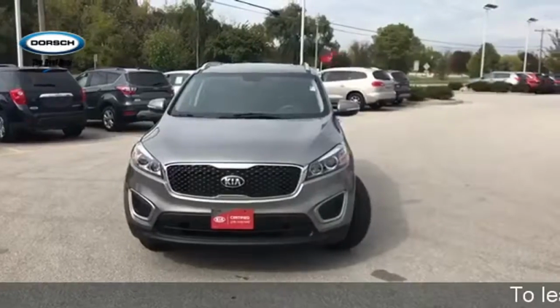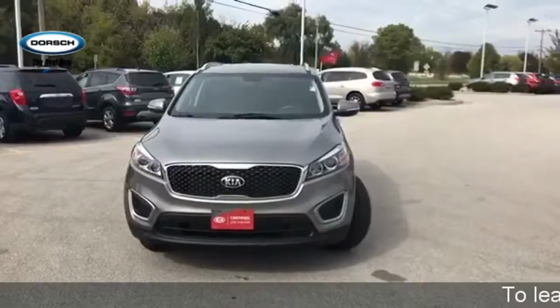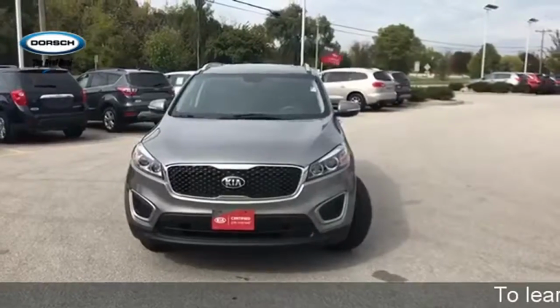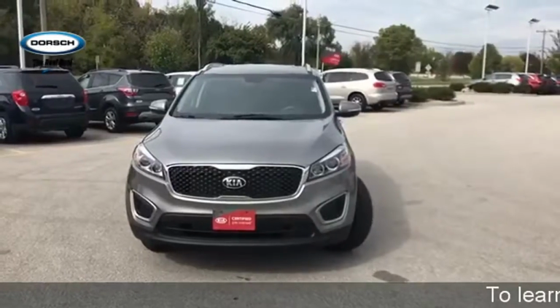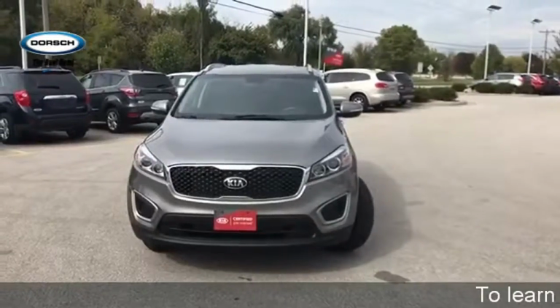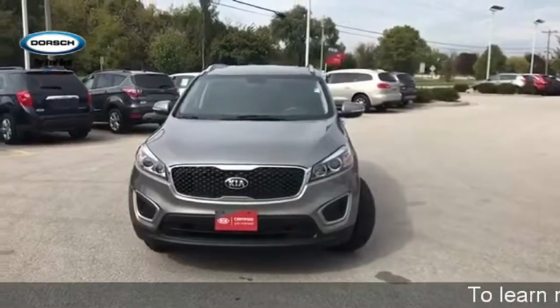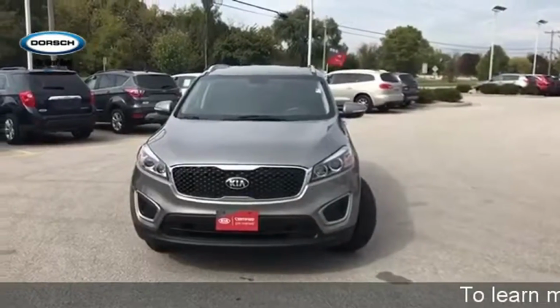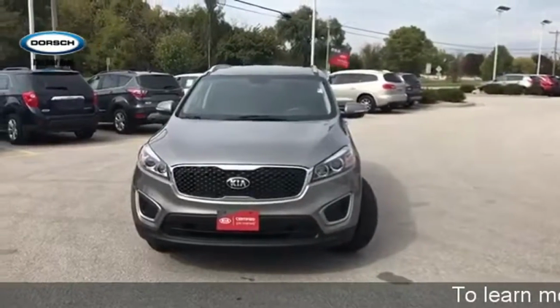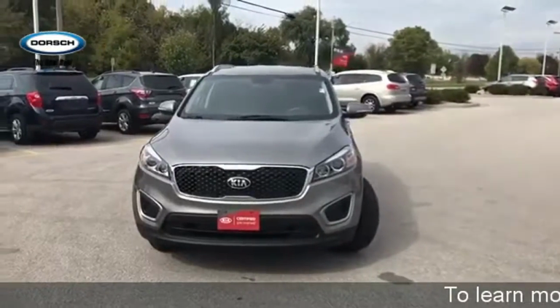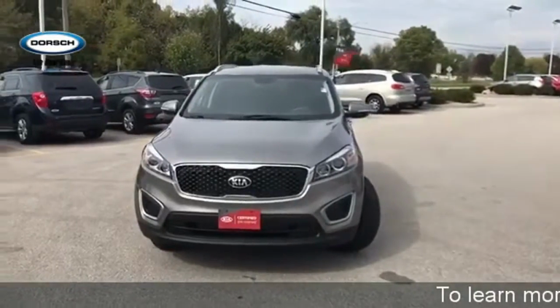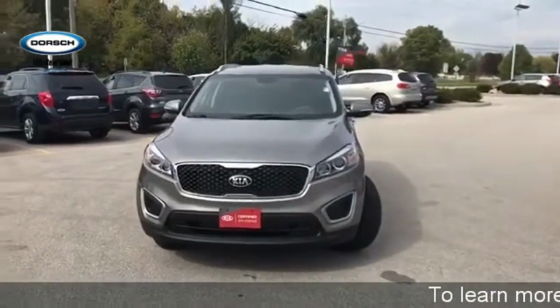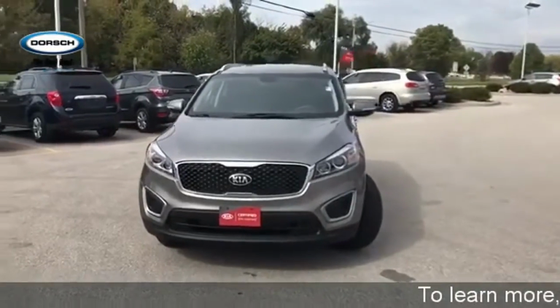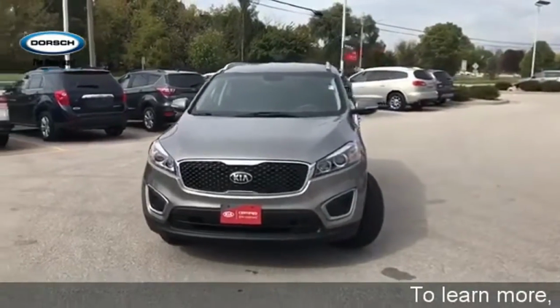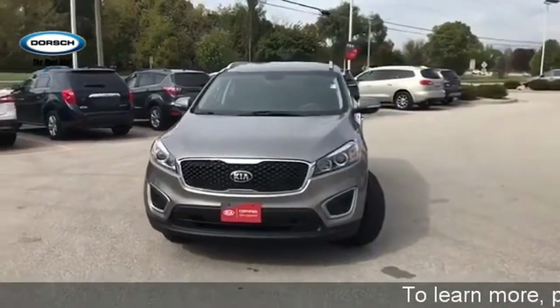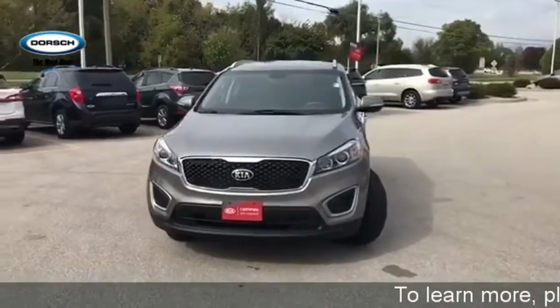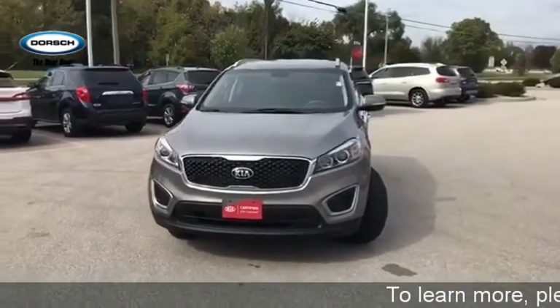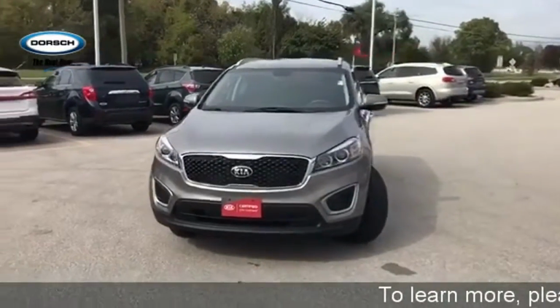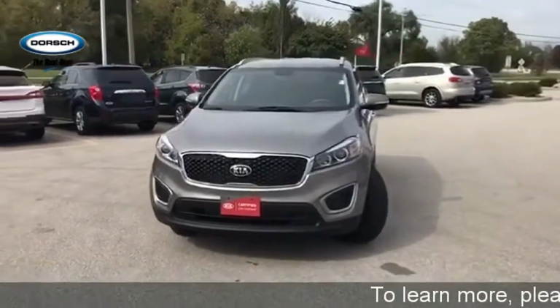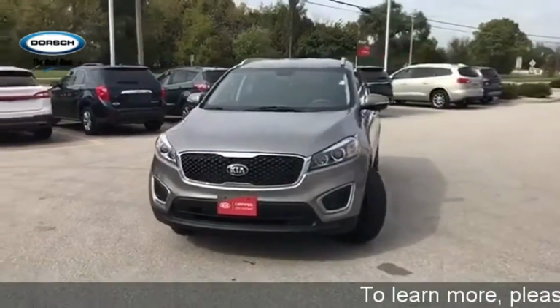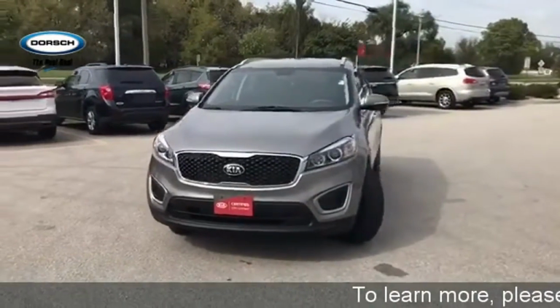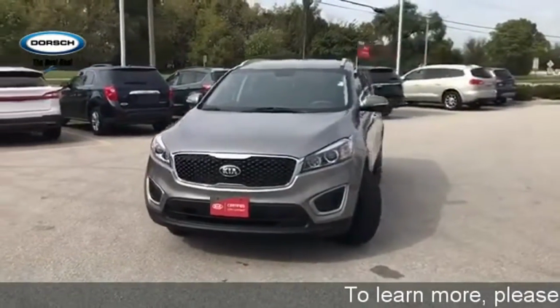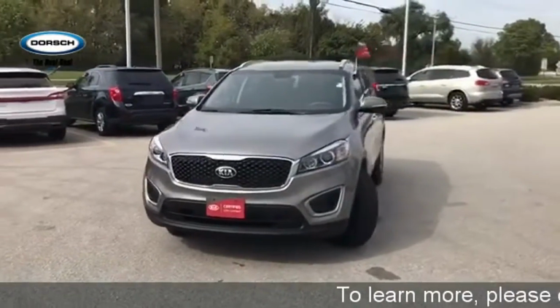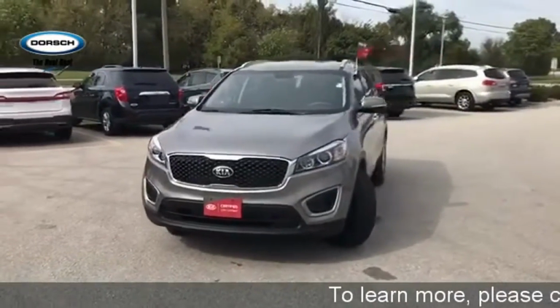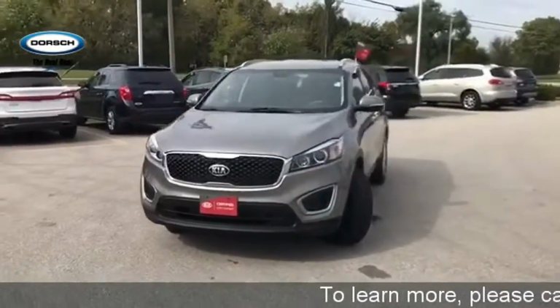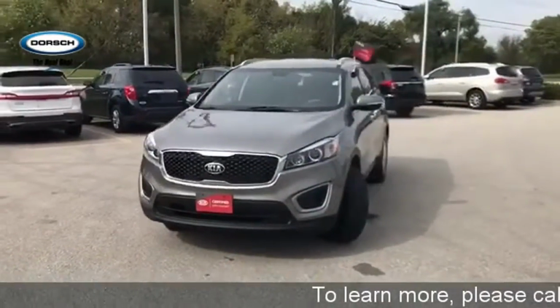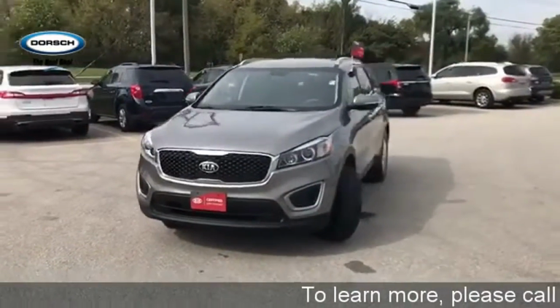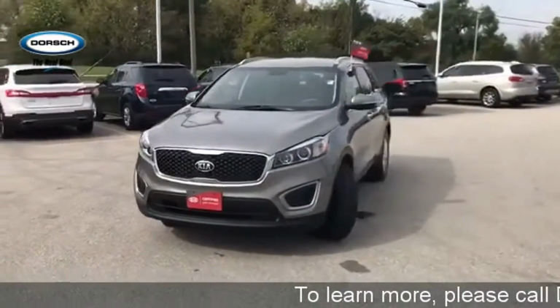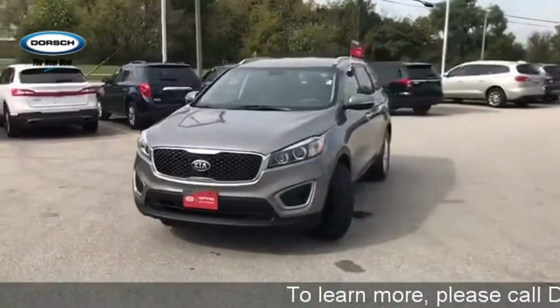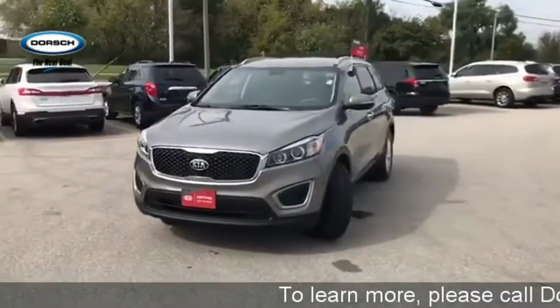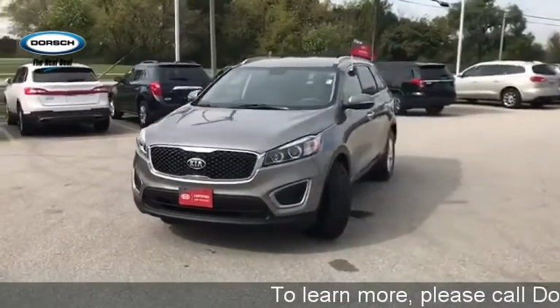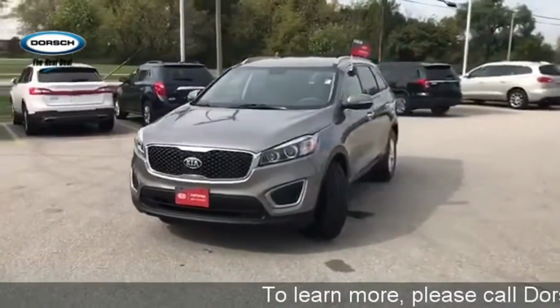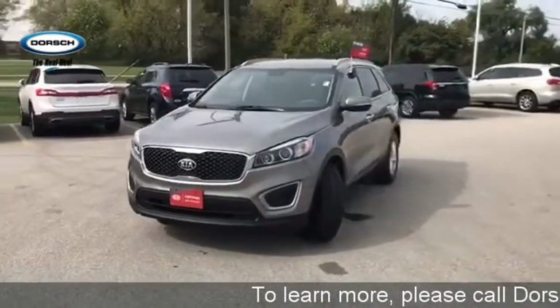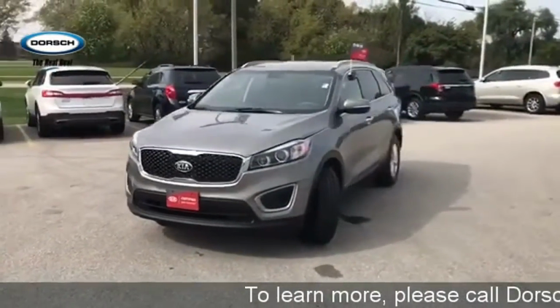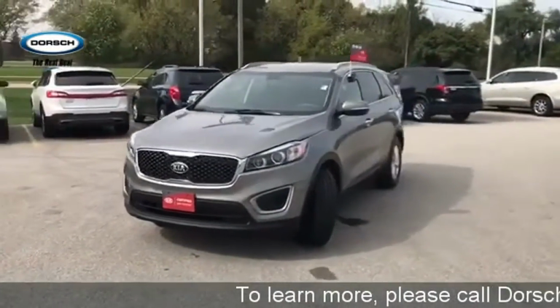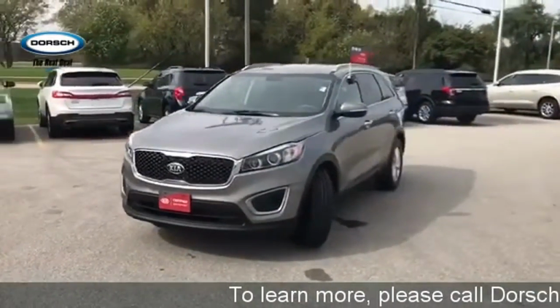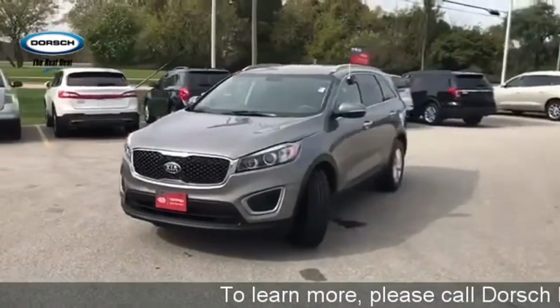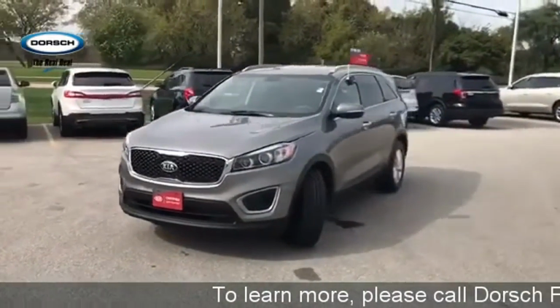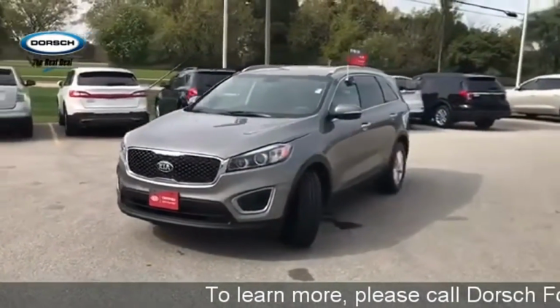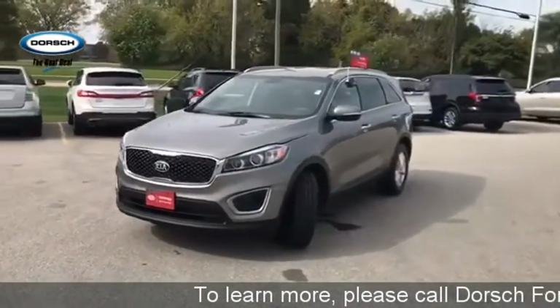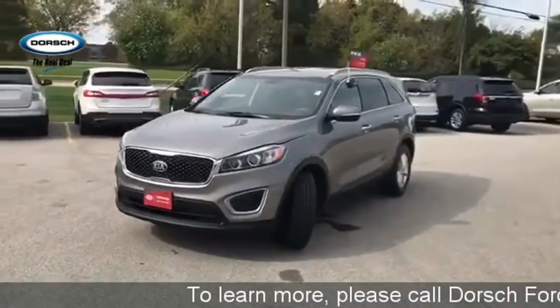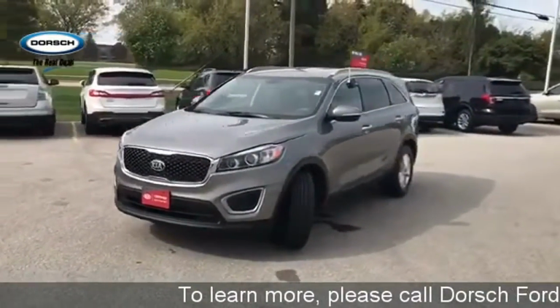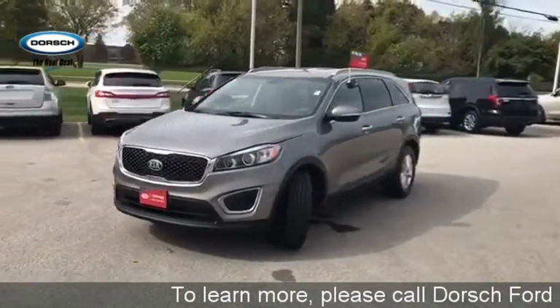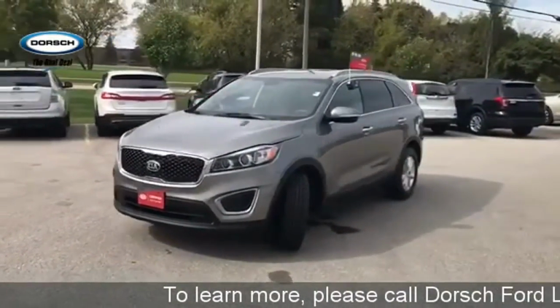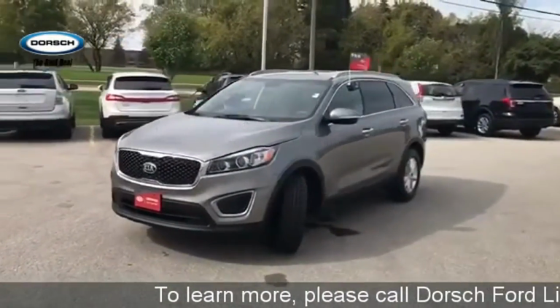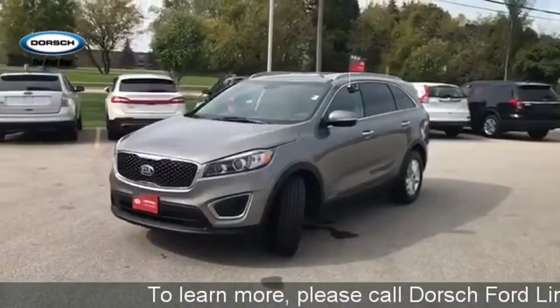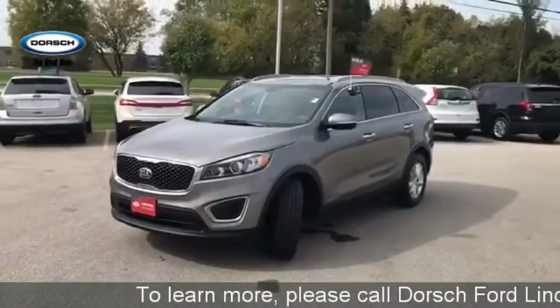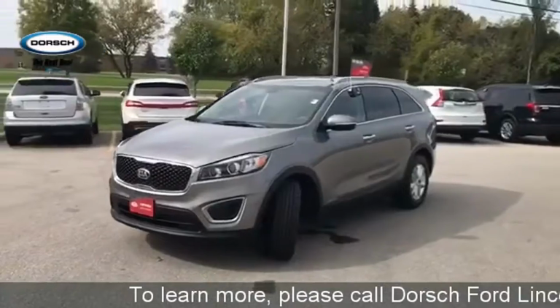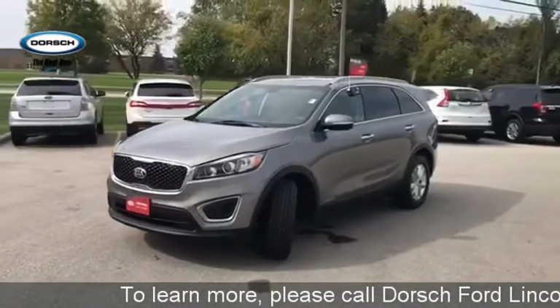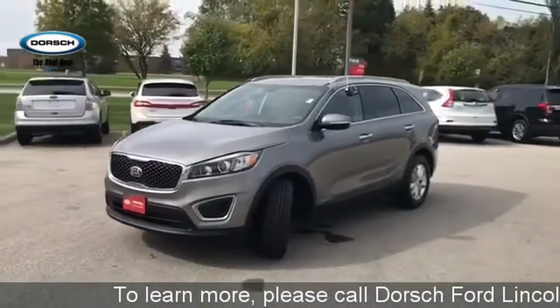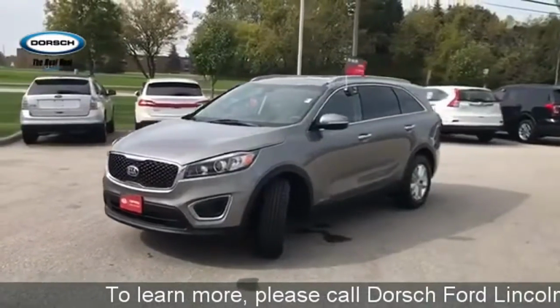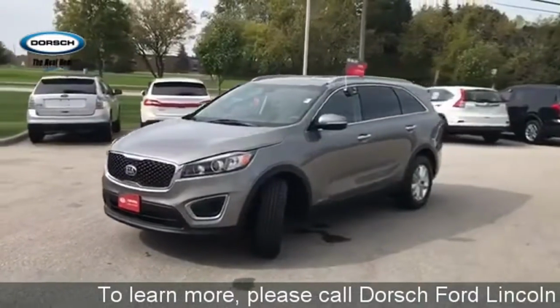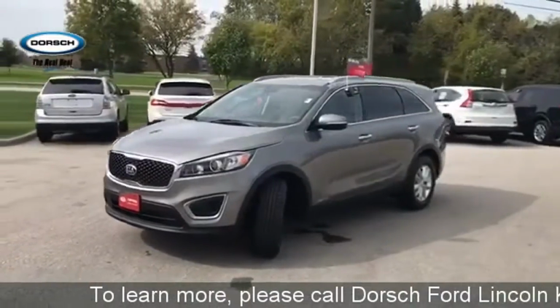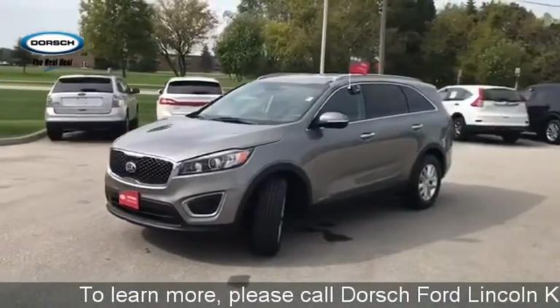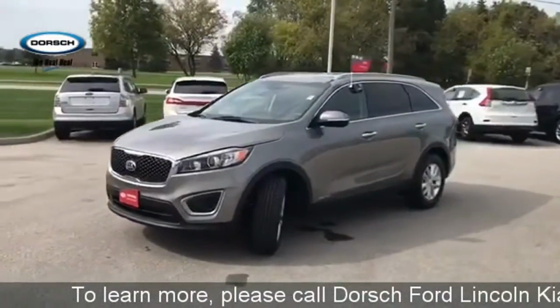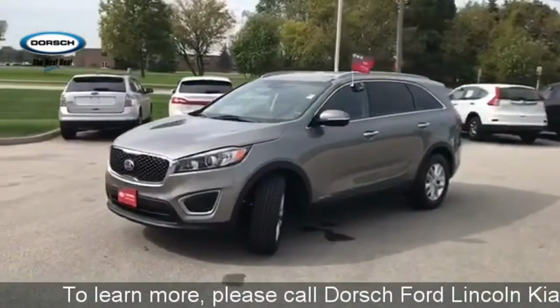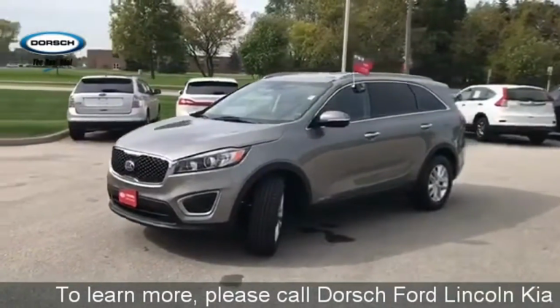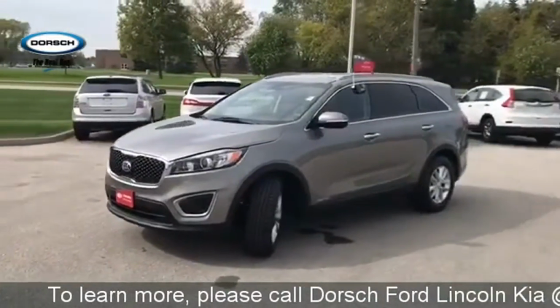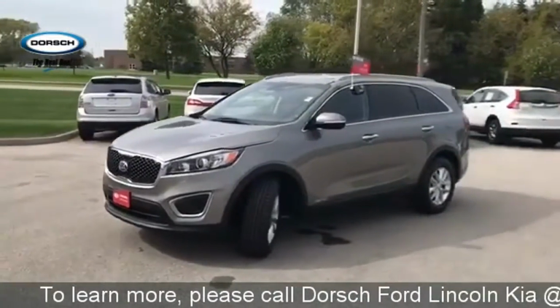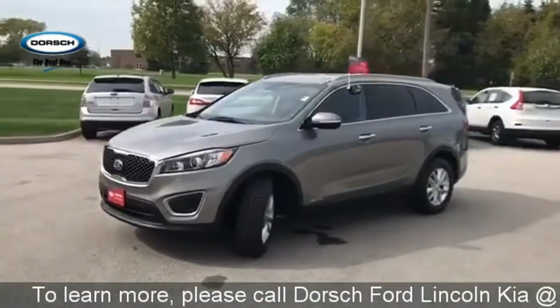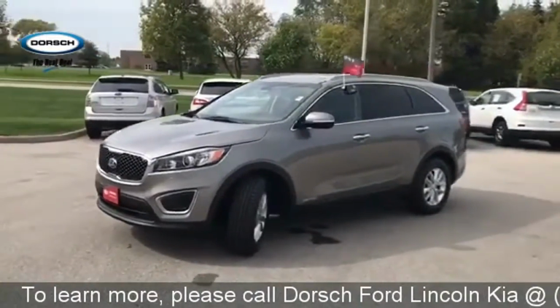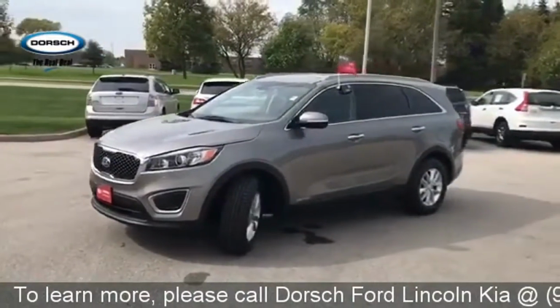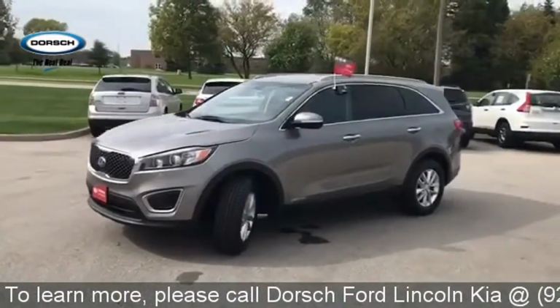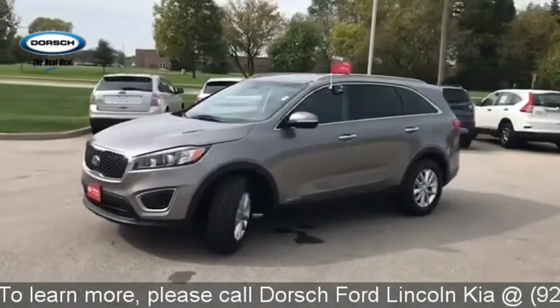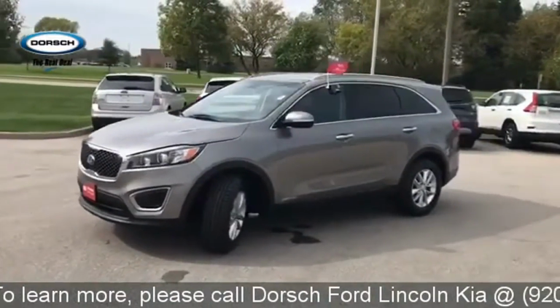It's a 2016 Kia Sorento. Kia, dependable today and way, way down the road.